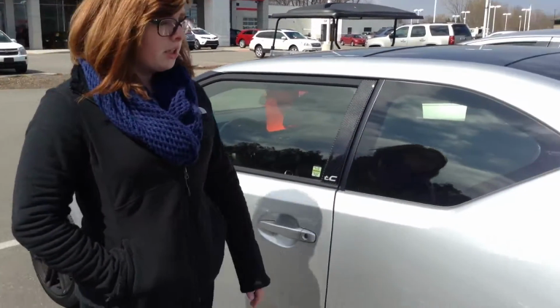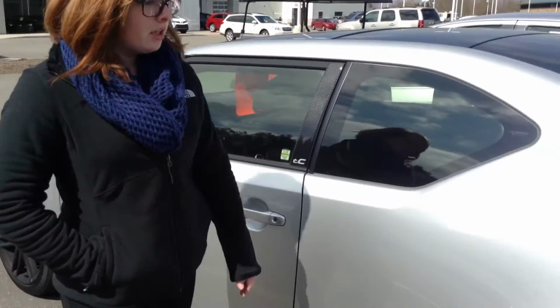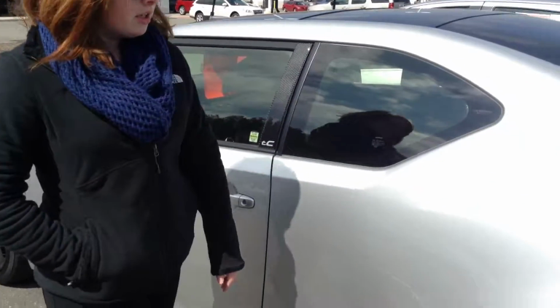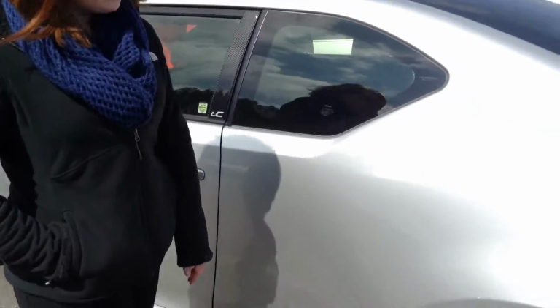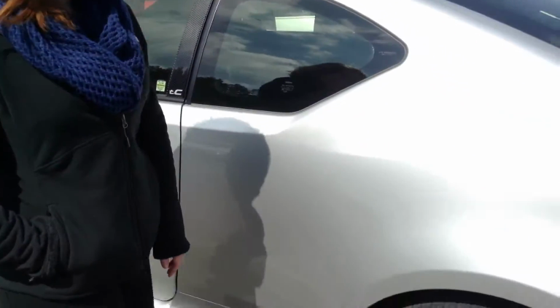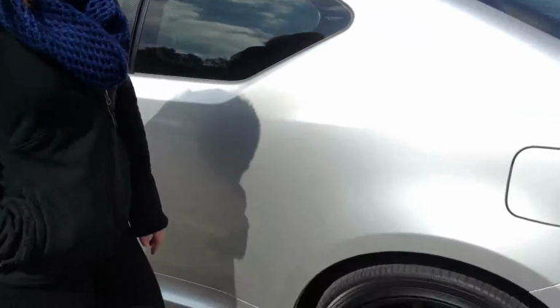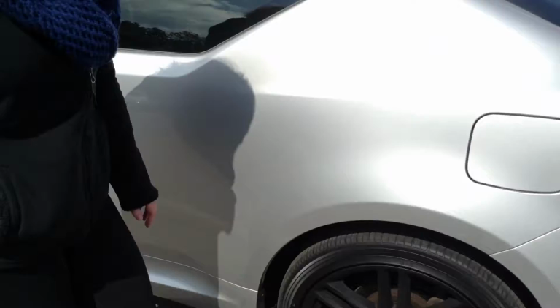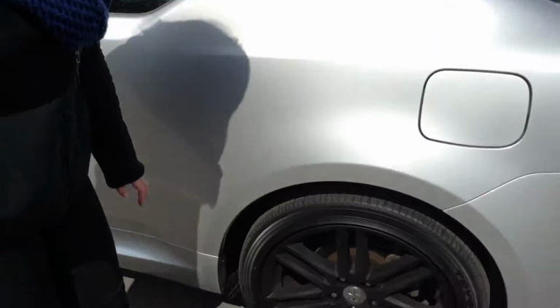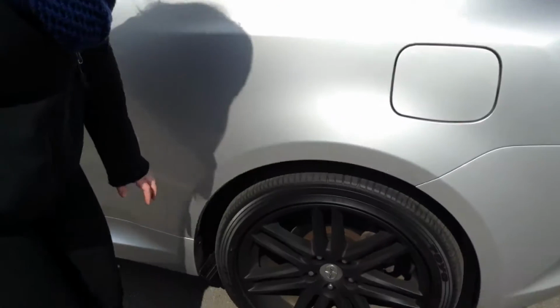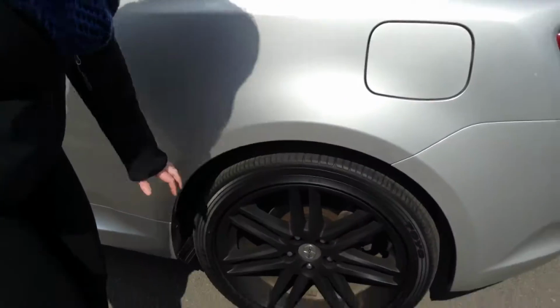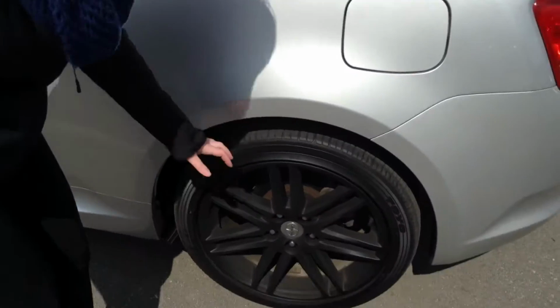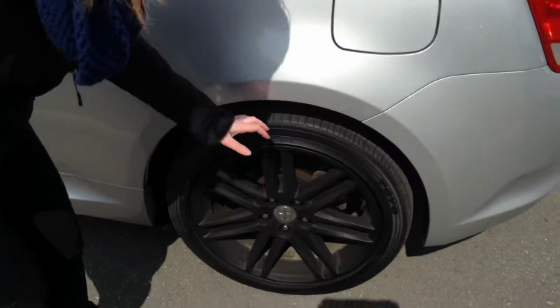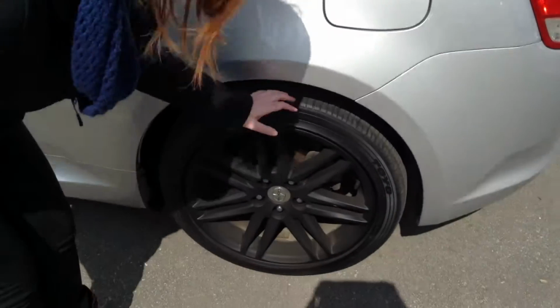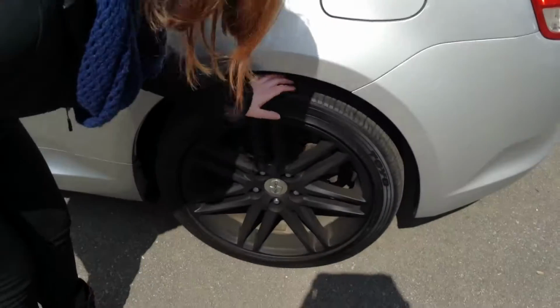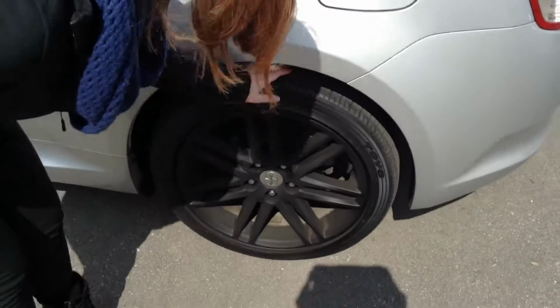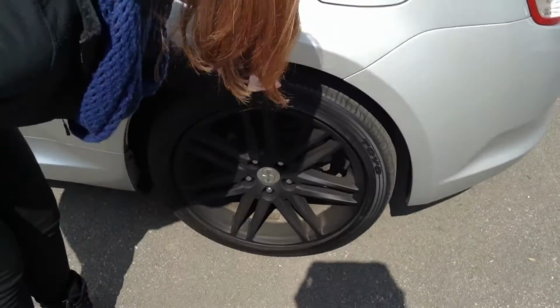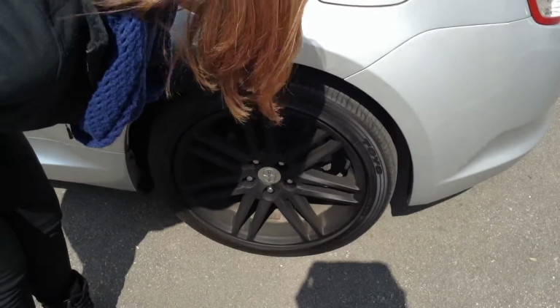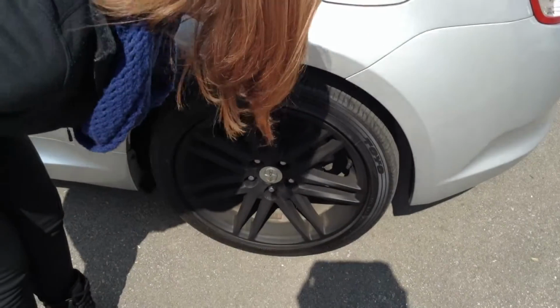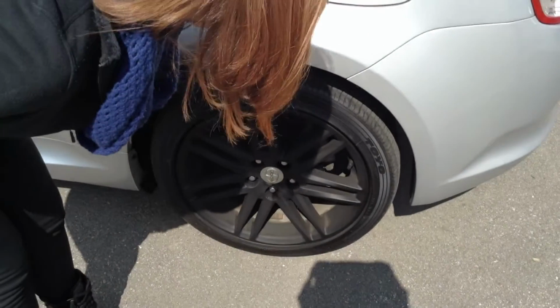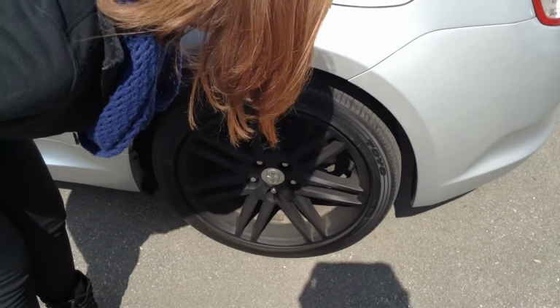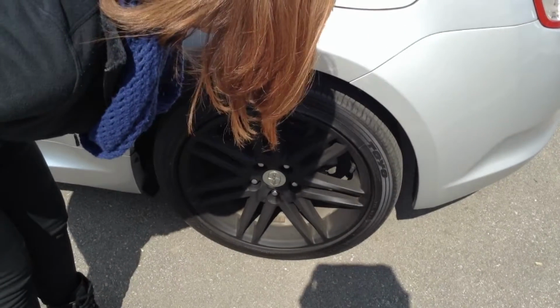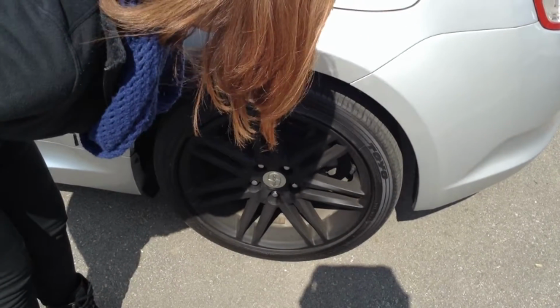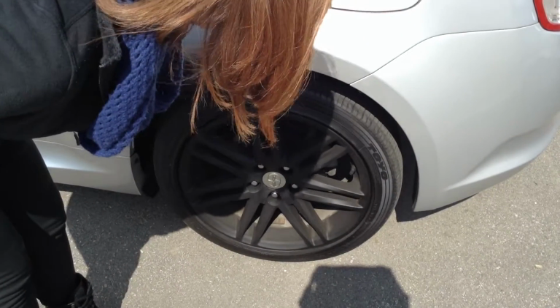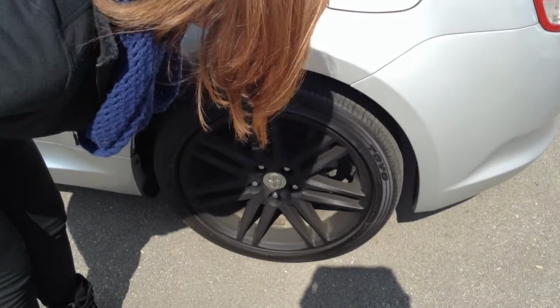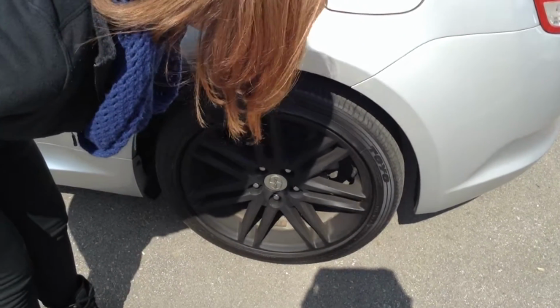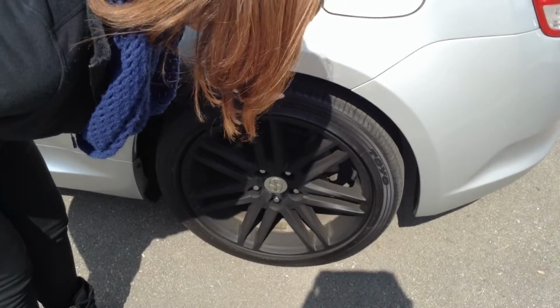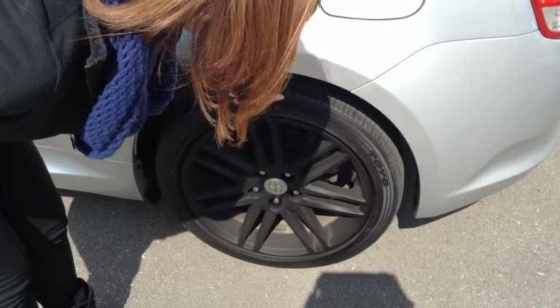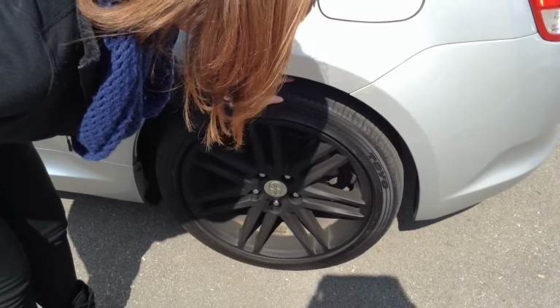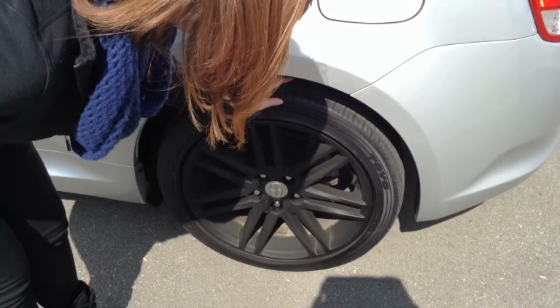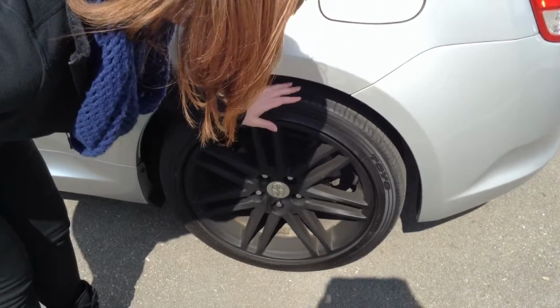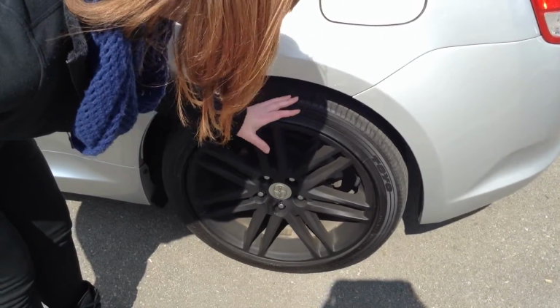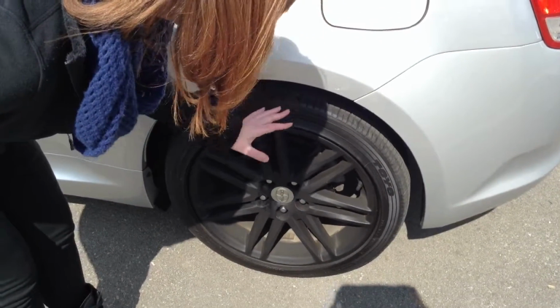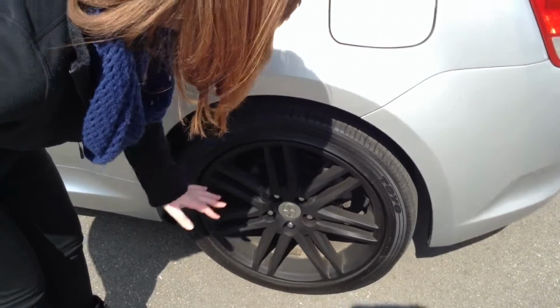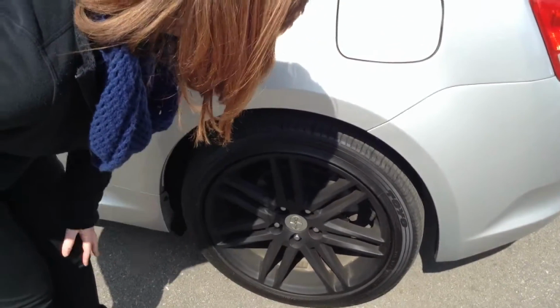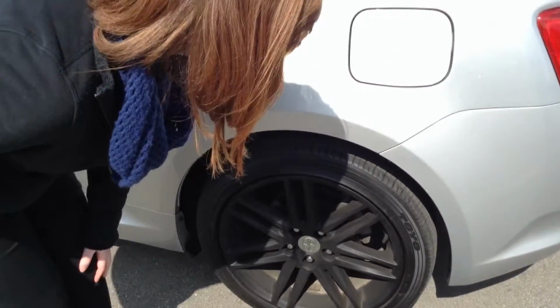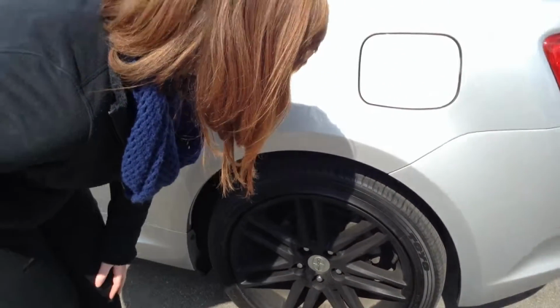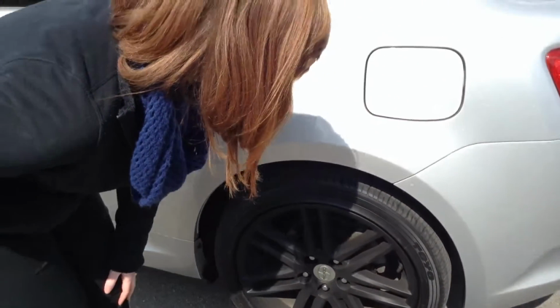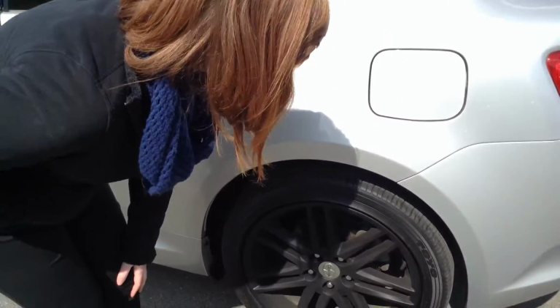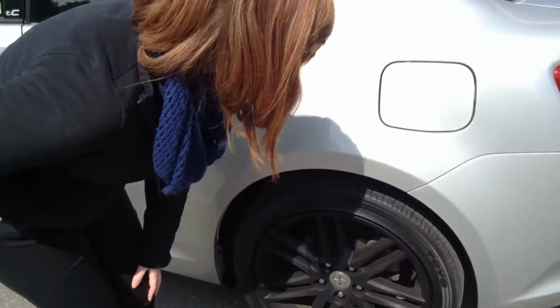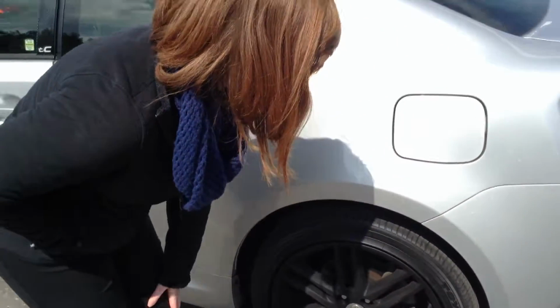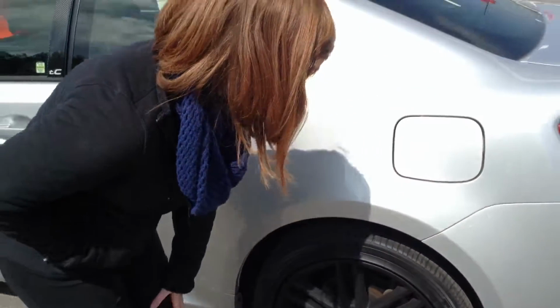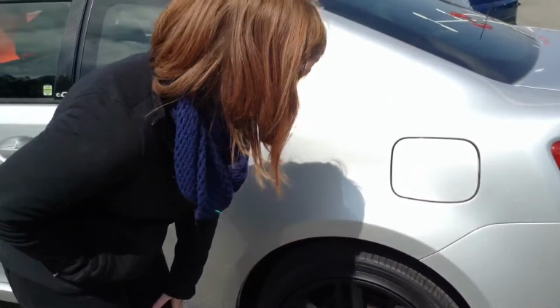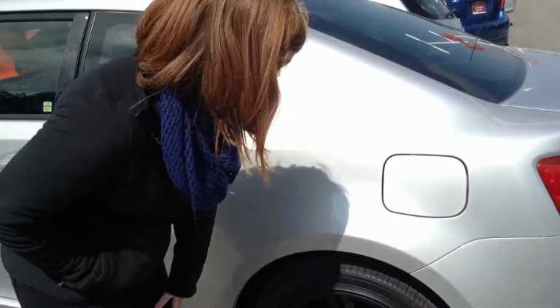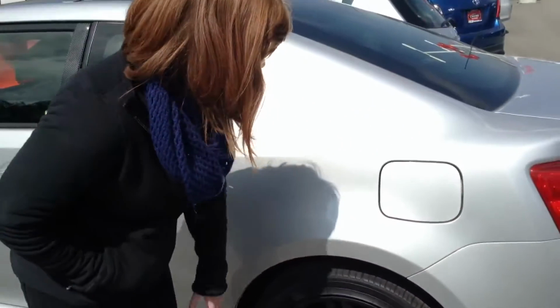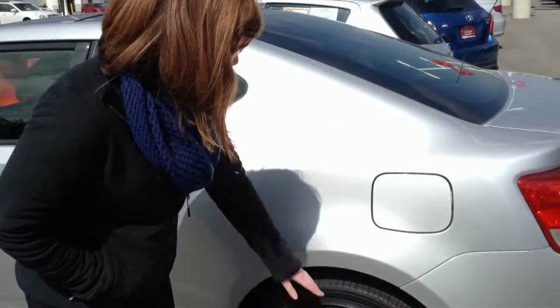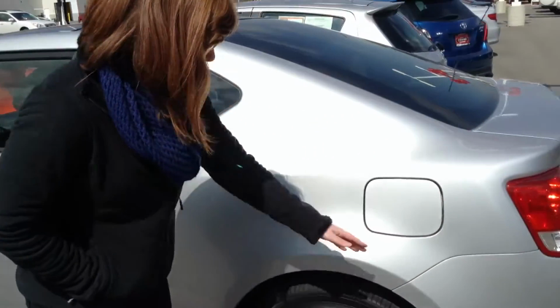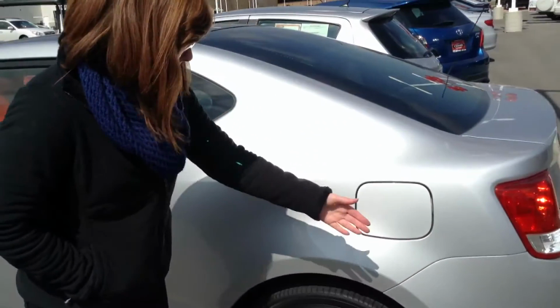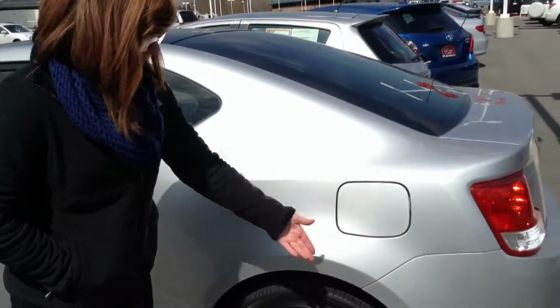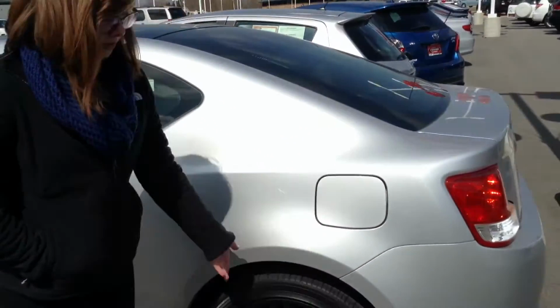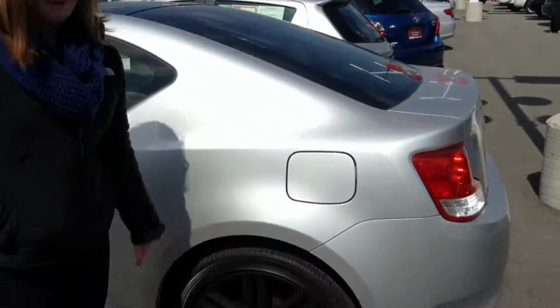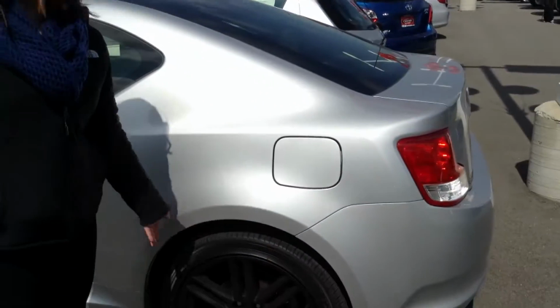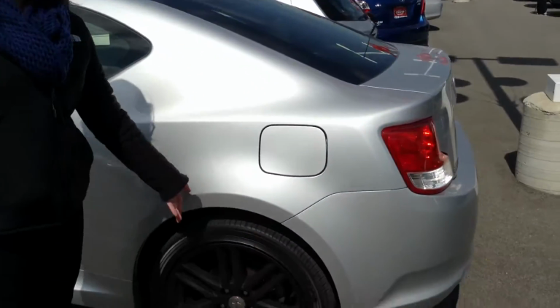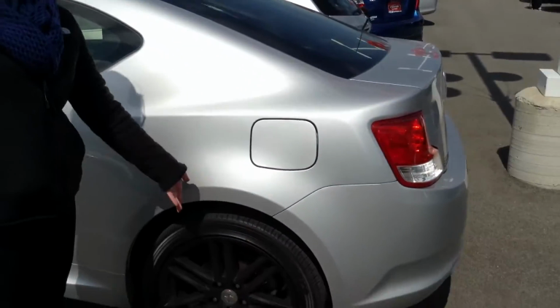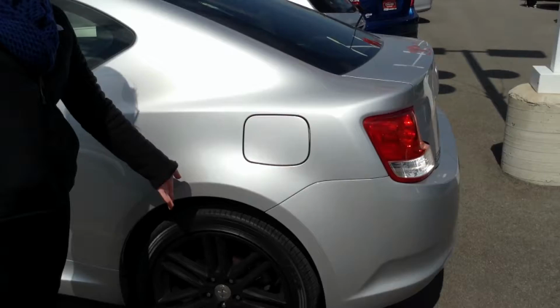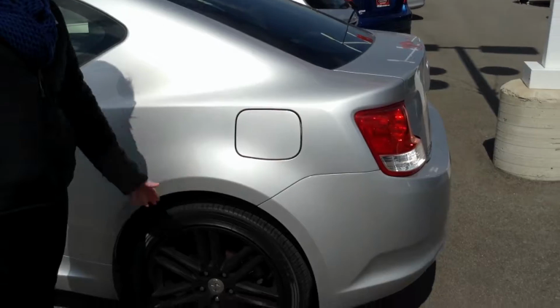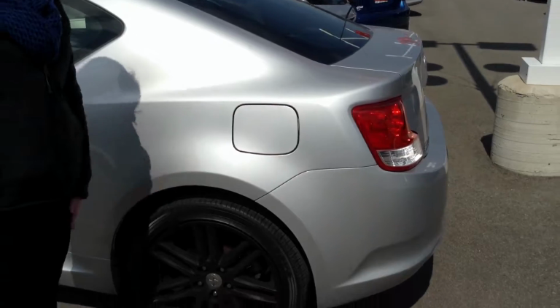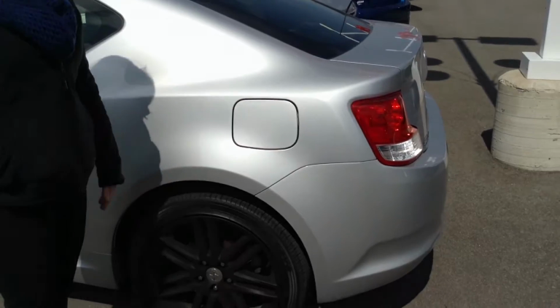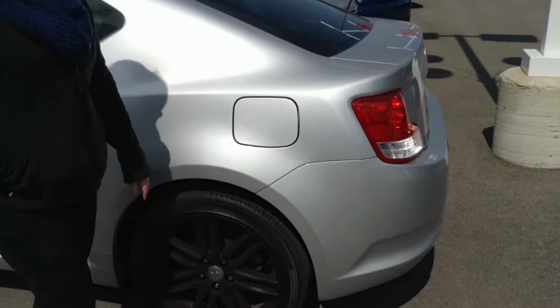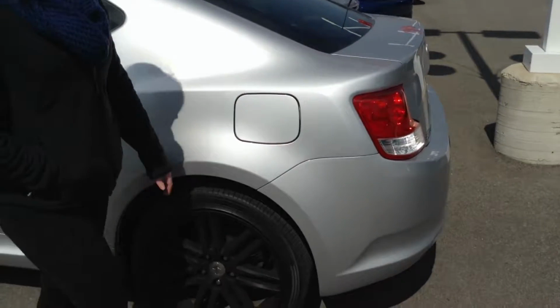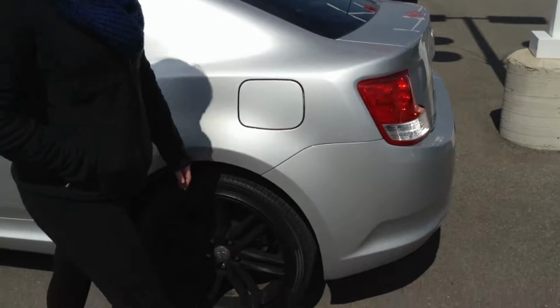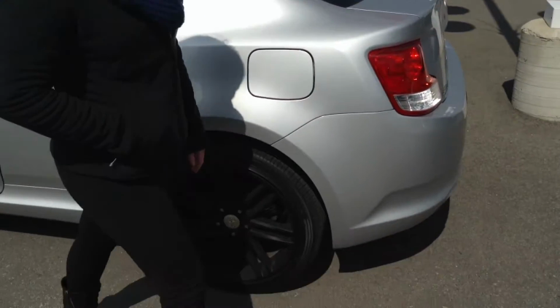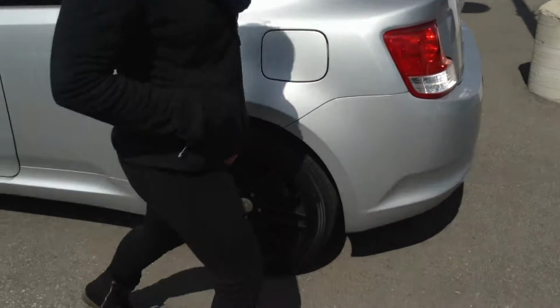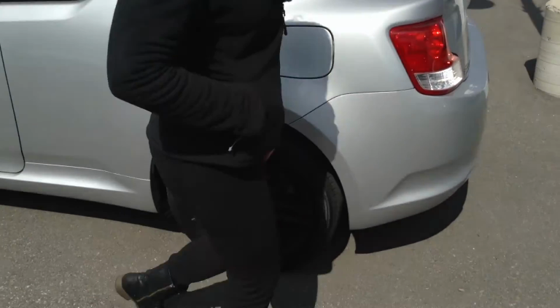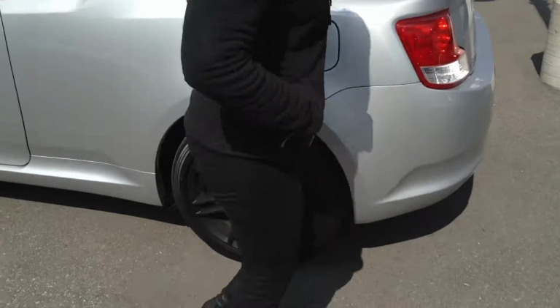As far as tires go, the tread is okay. I would say there's about 40% of life remaining. They also have the blacked out rims, as you can see.